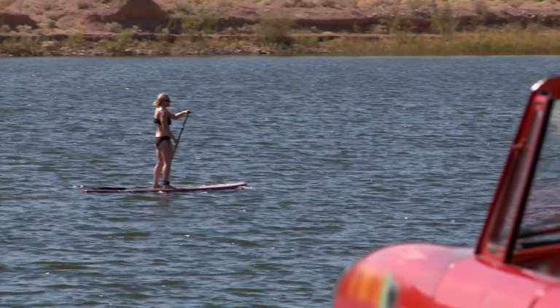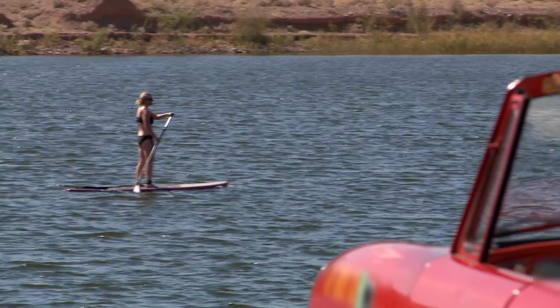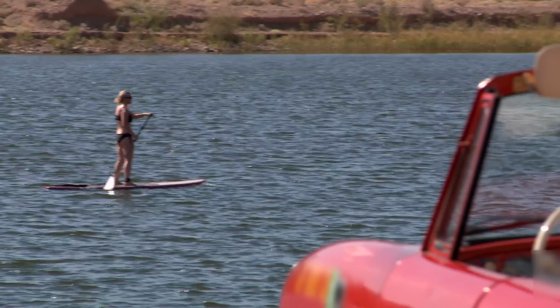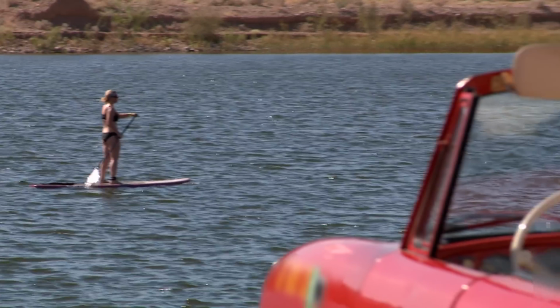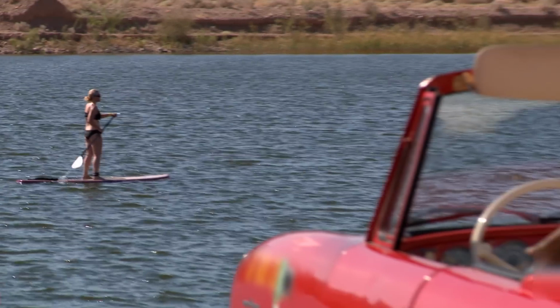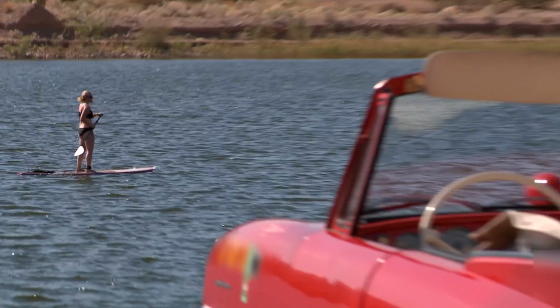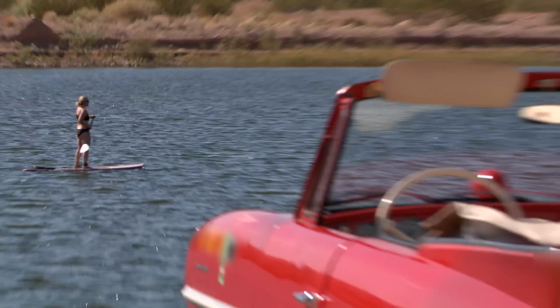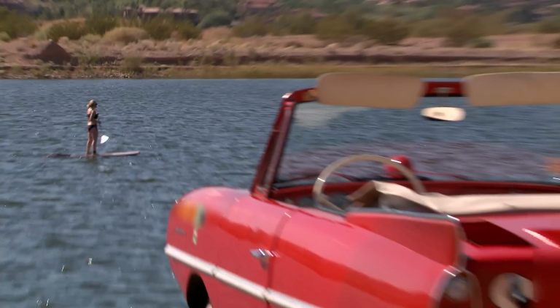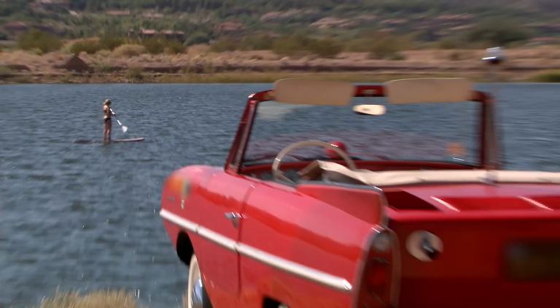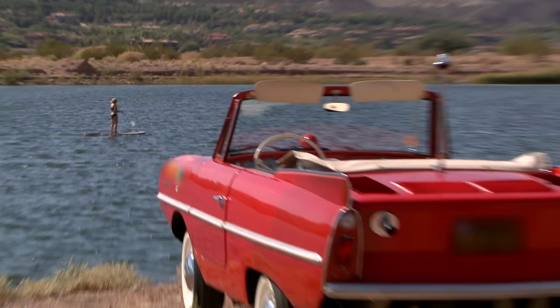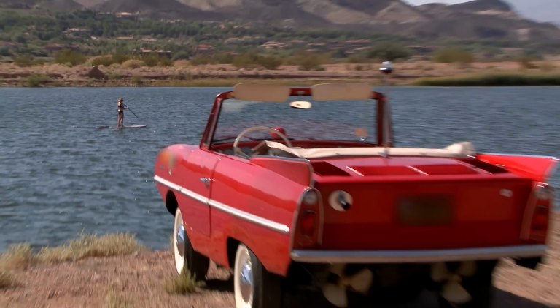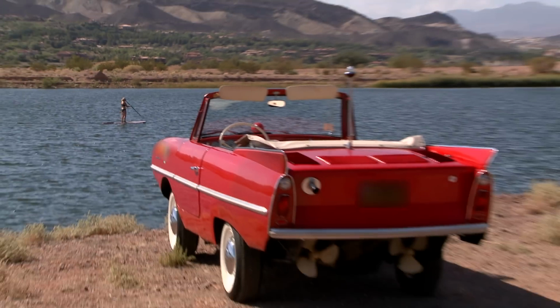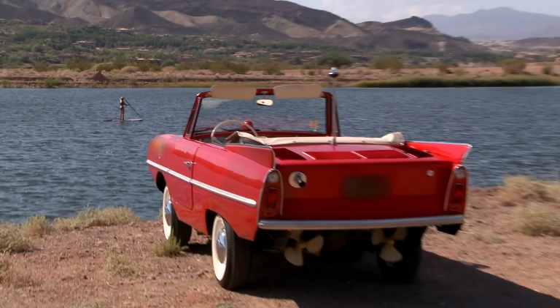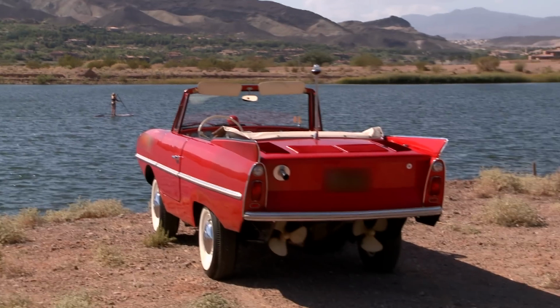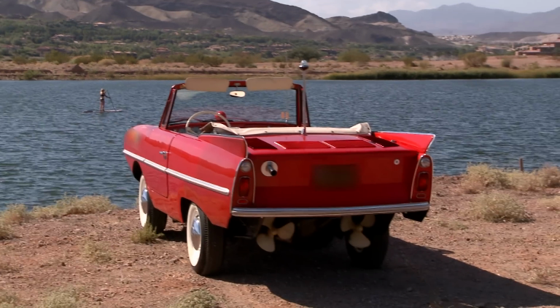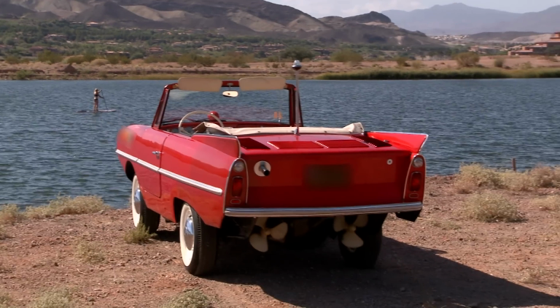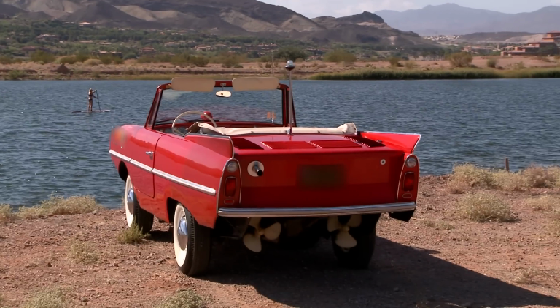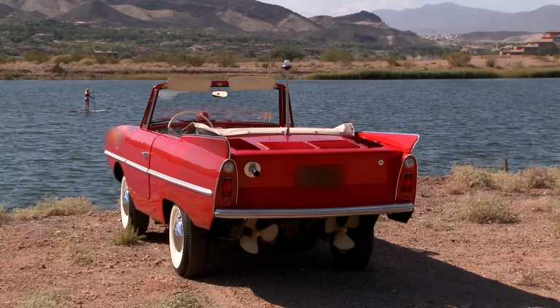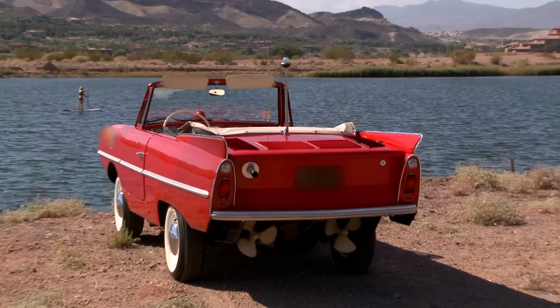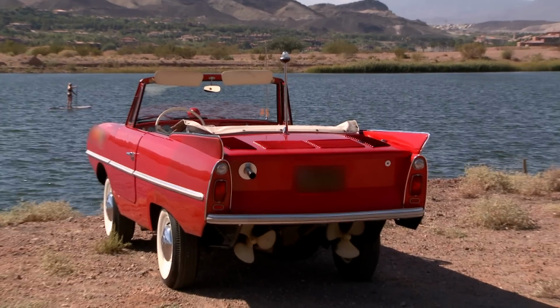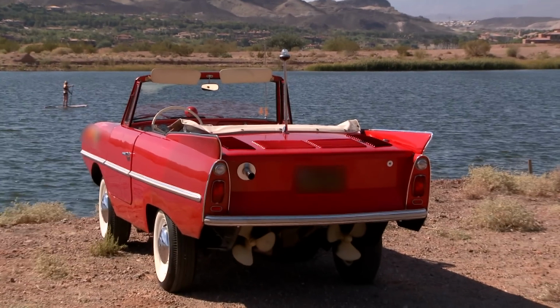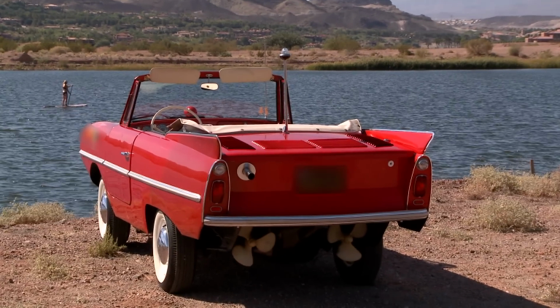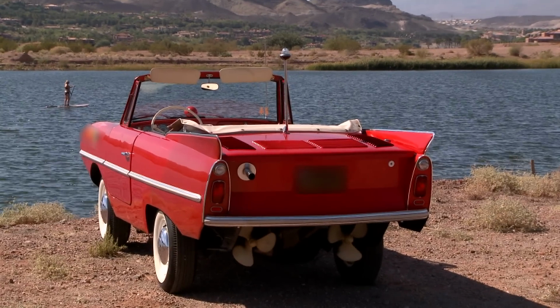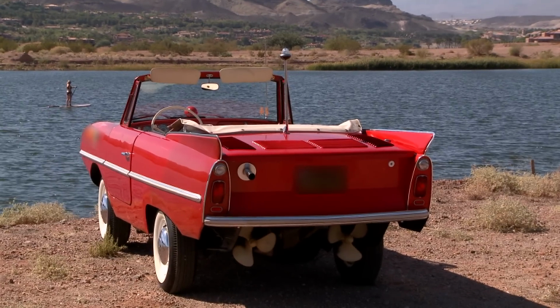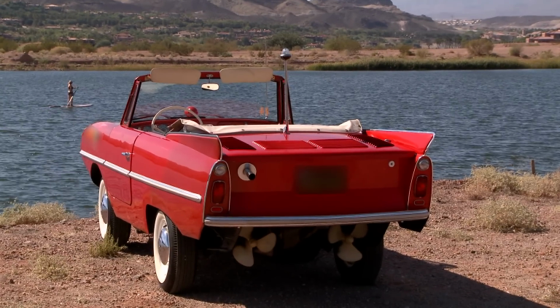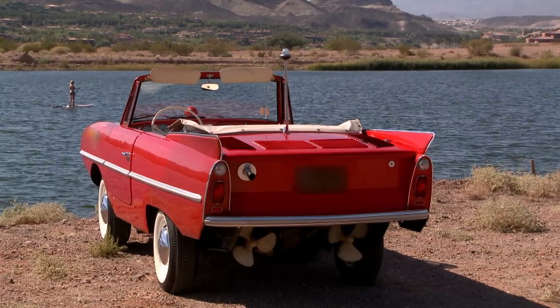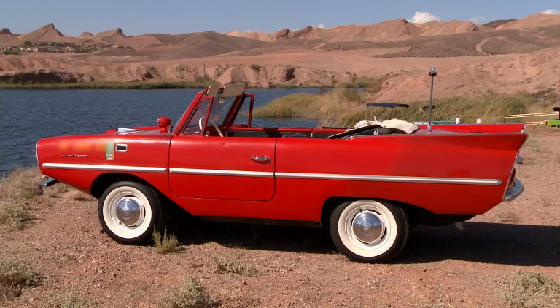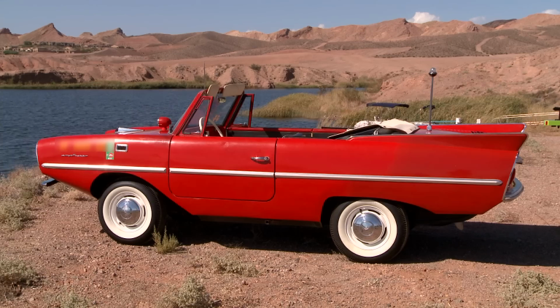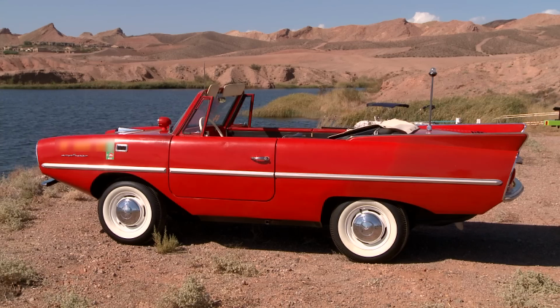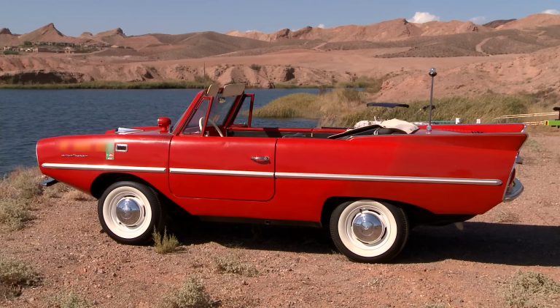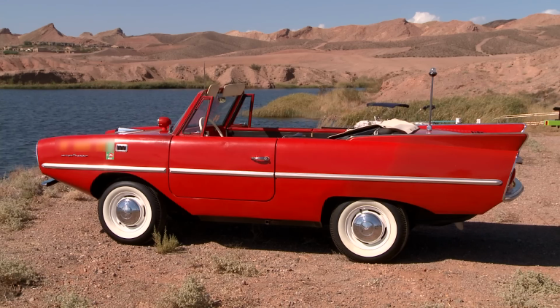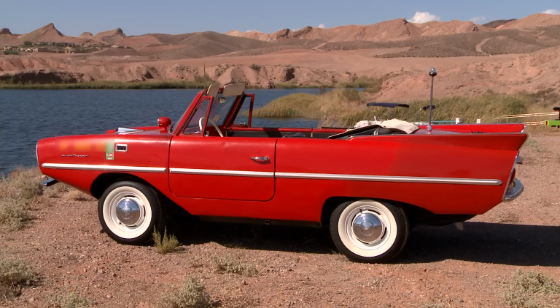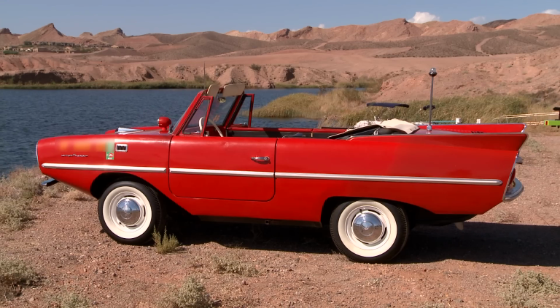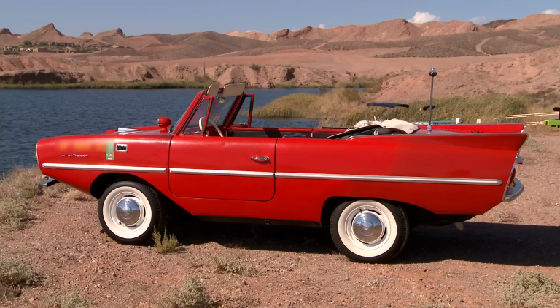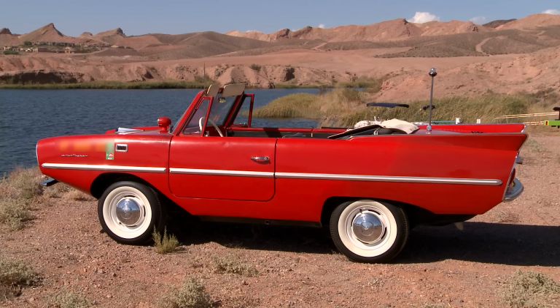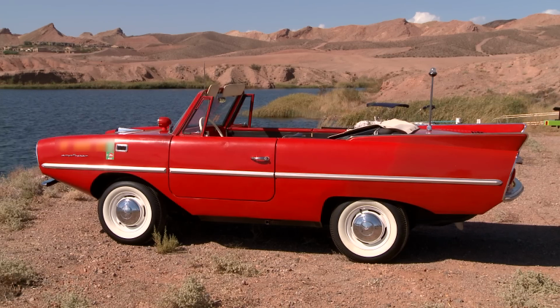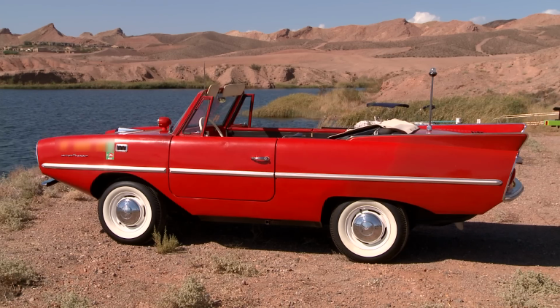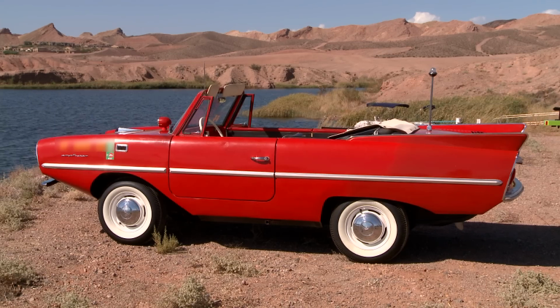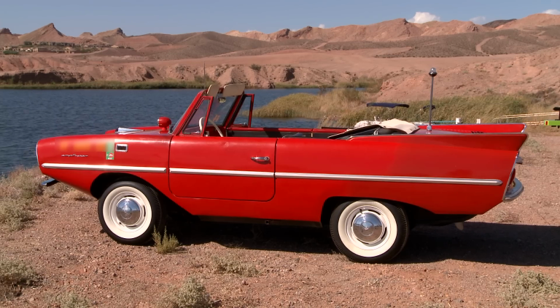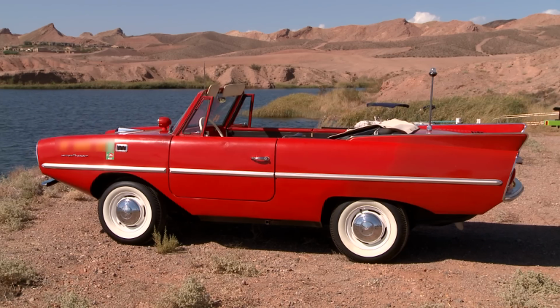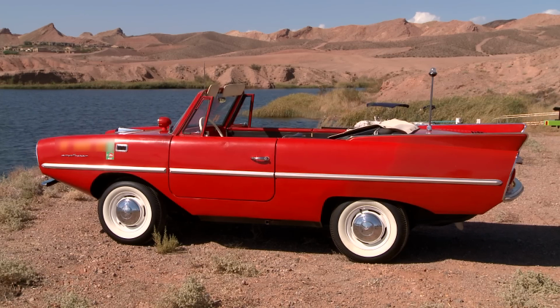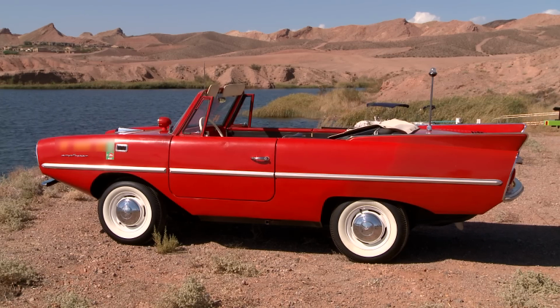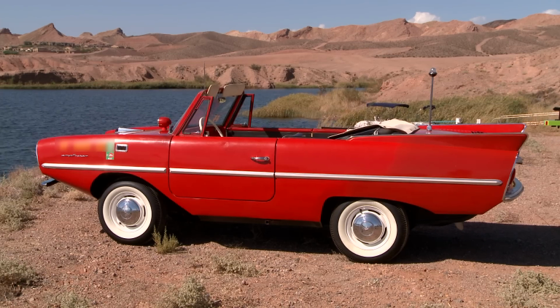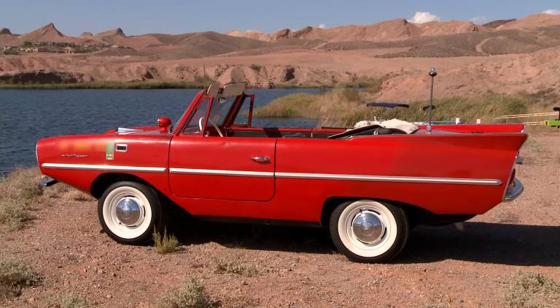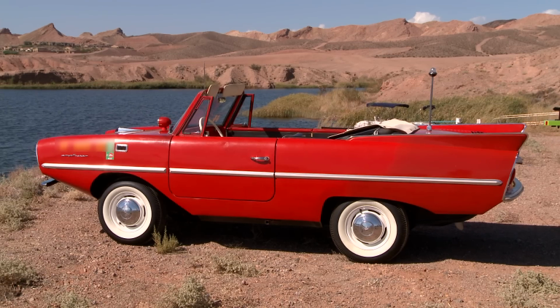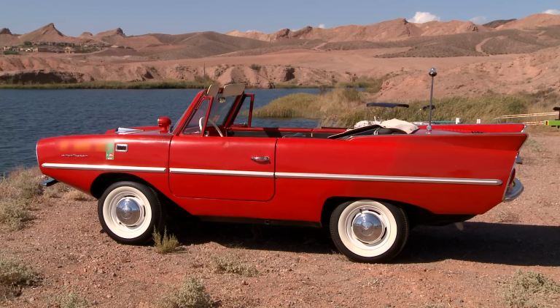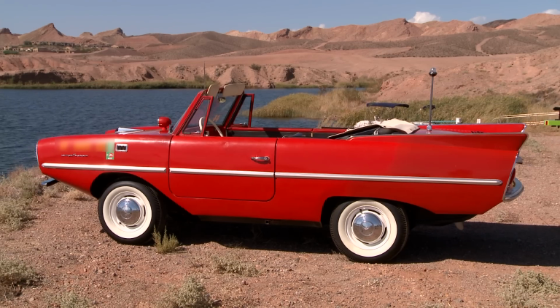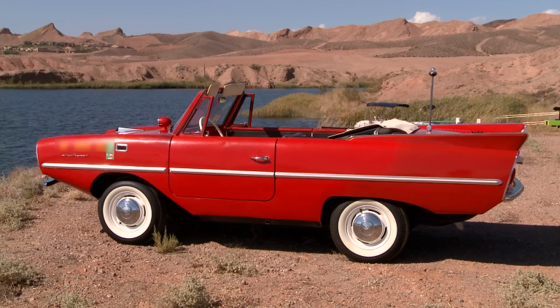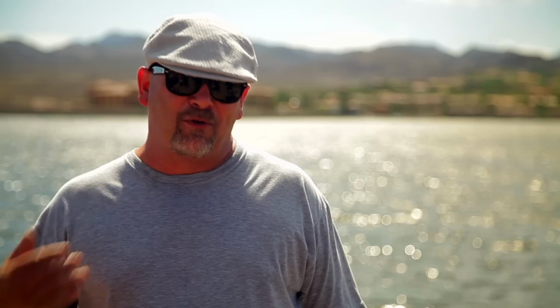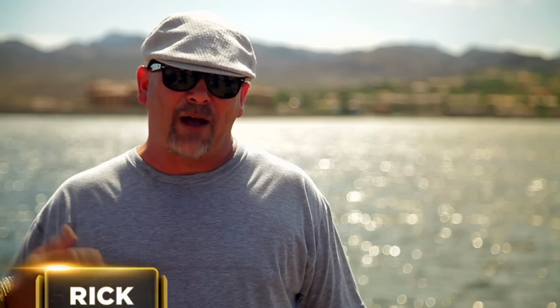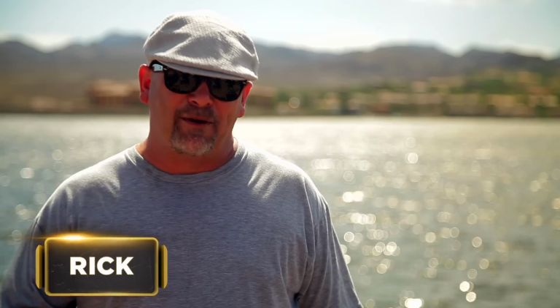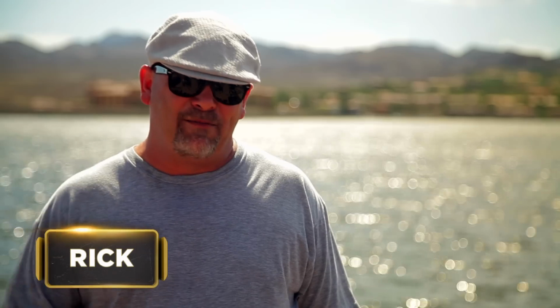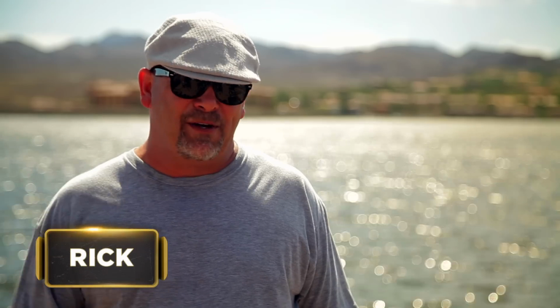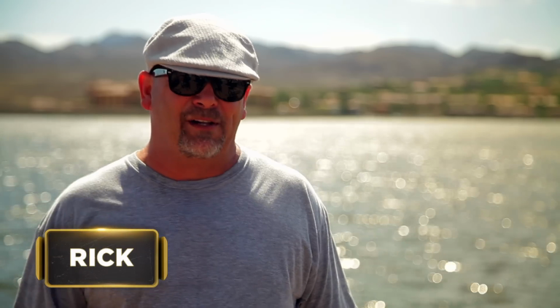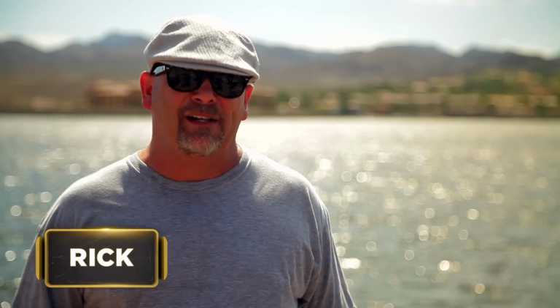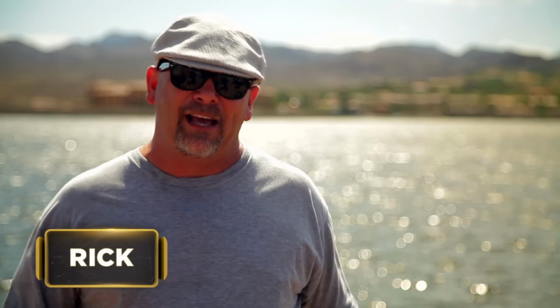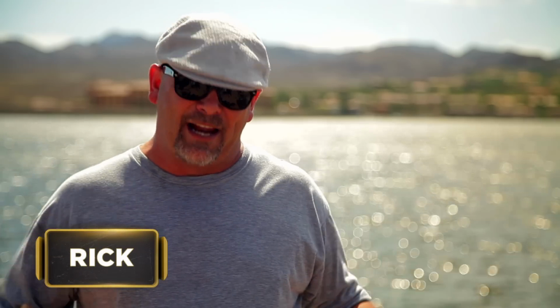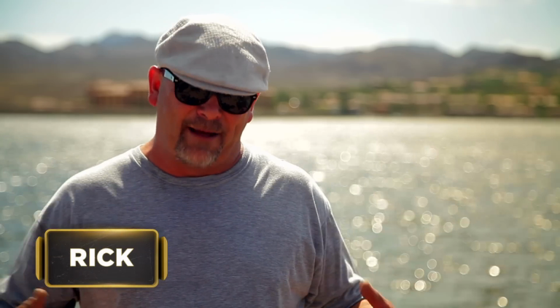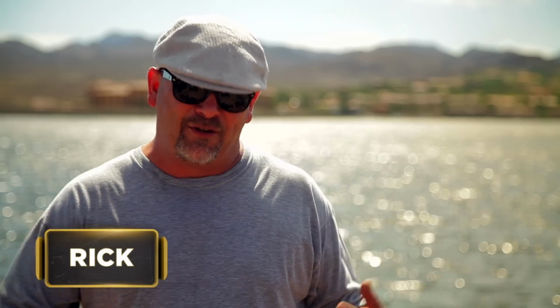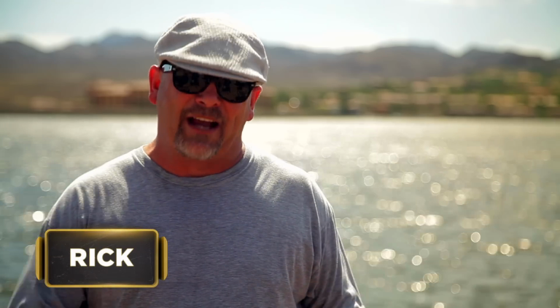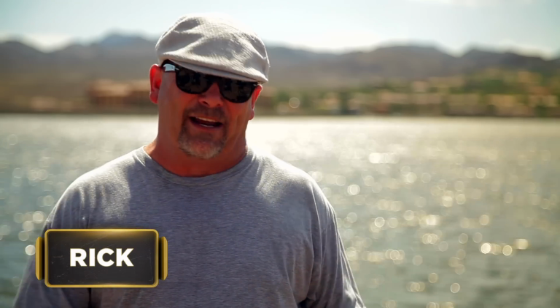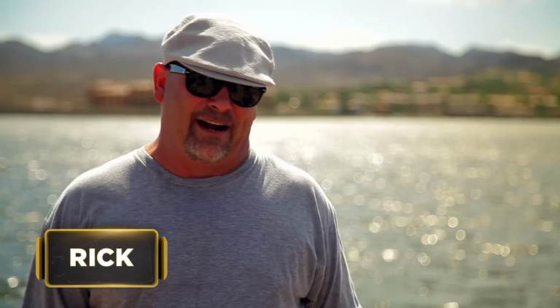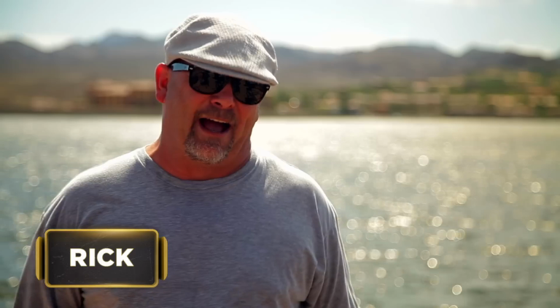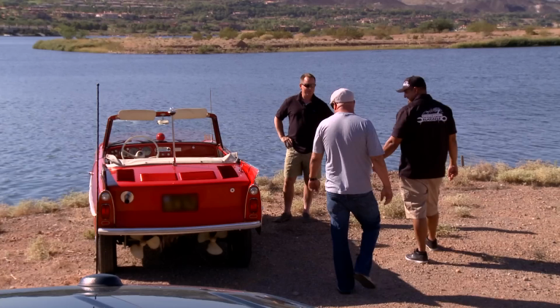I got a call from a guy with an Amphib car. I have secretly always wanted one of these things, so I'm grabbing Bill and I'm checking it out.